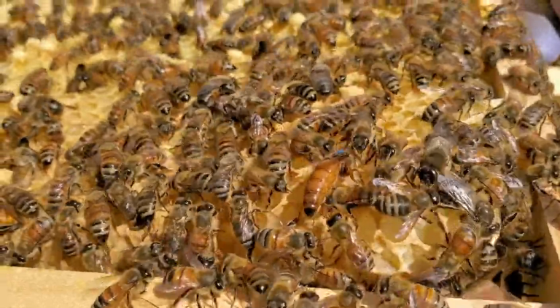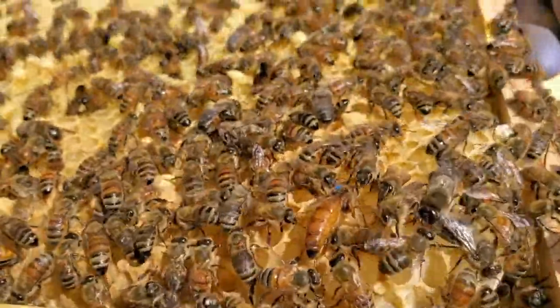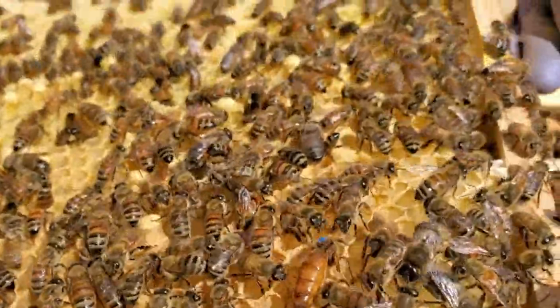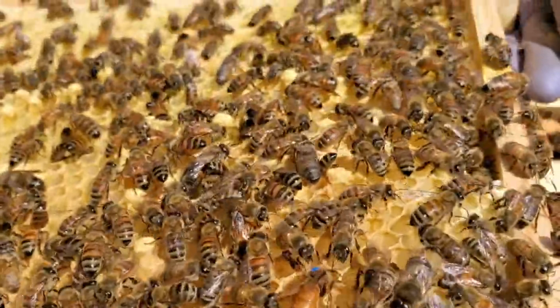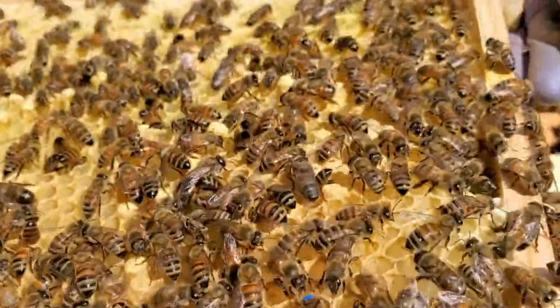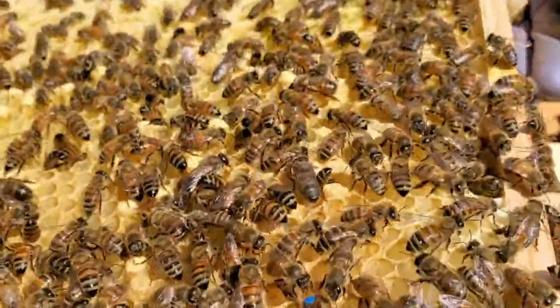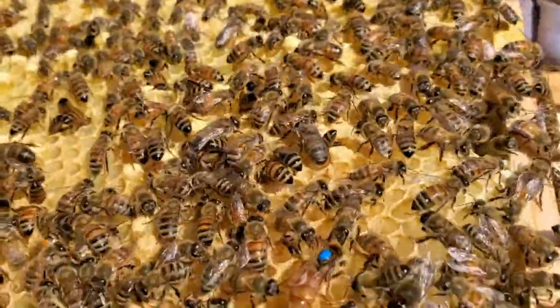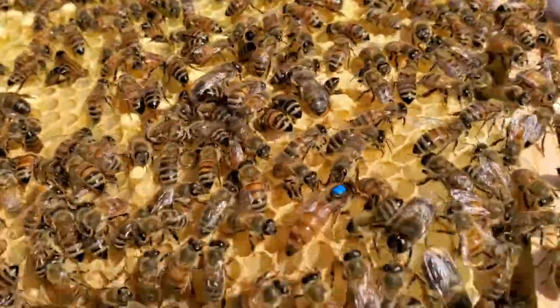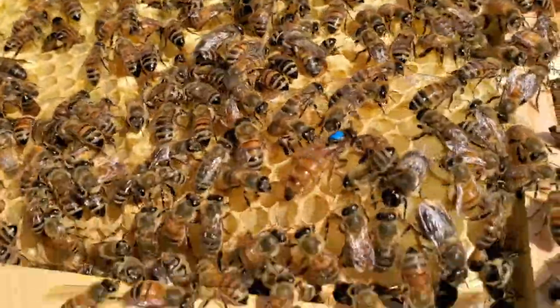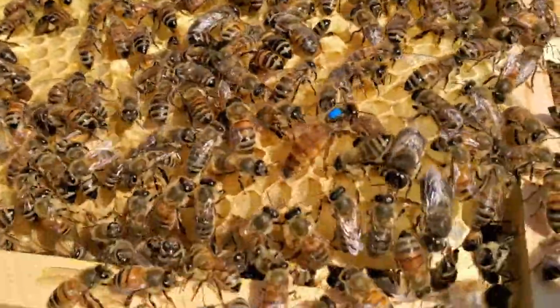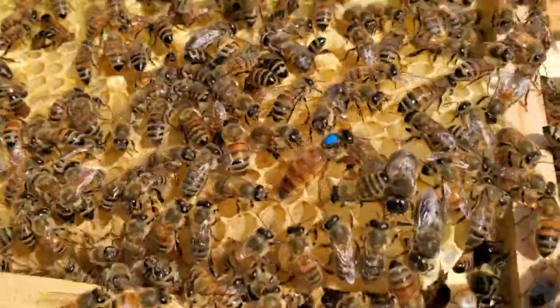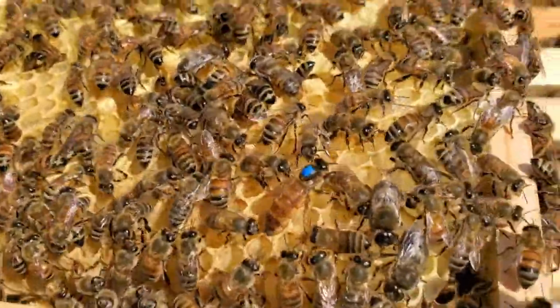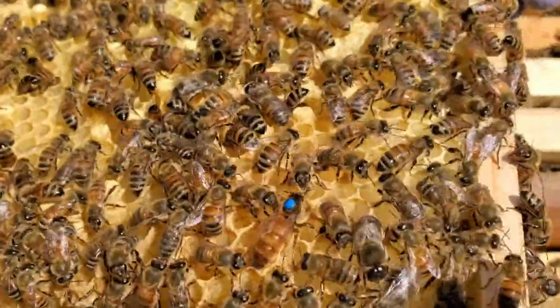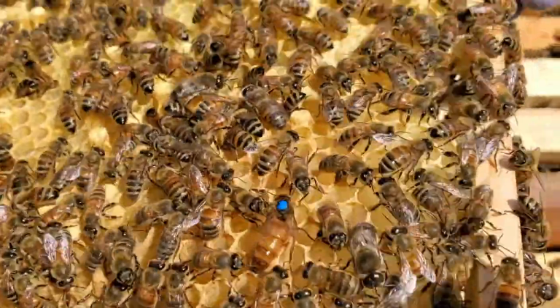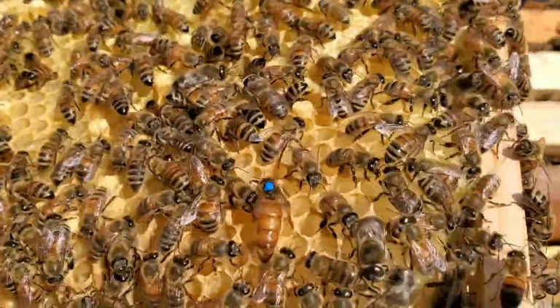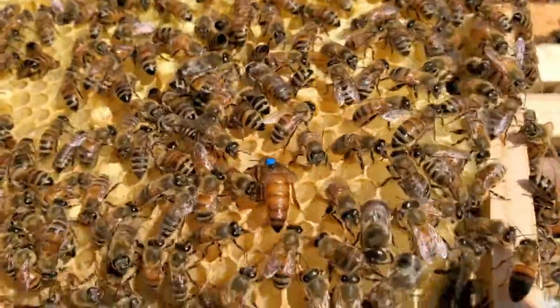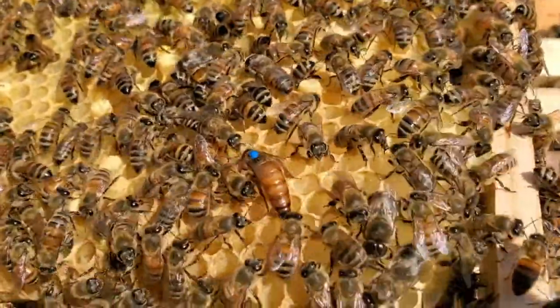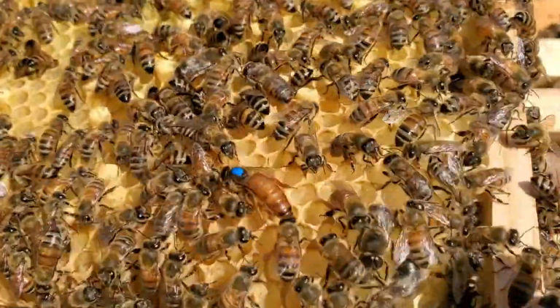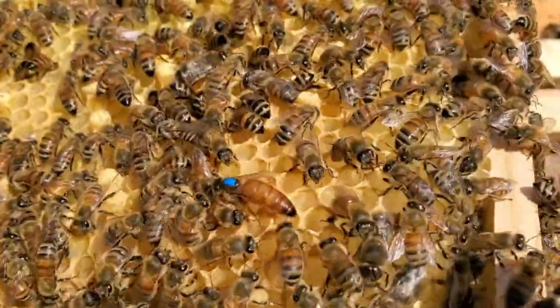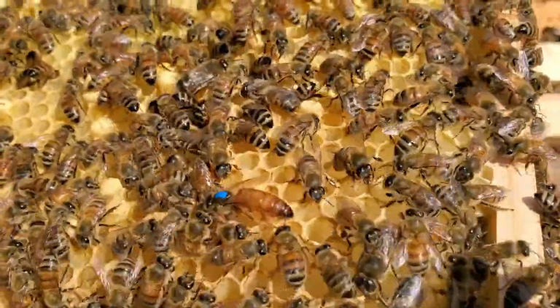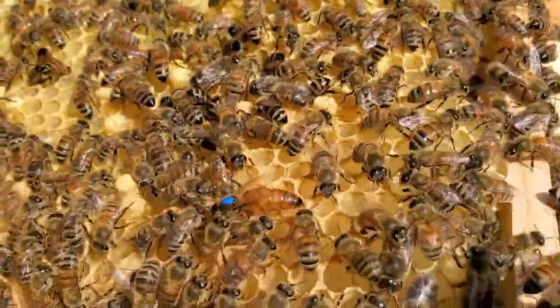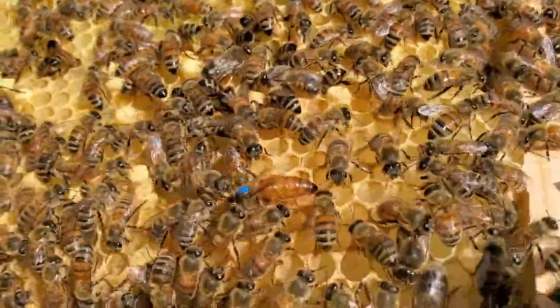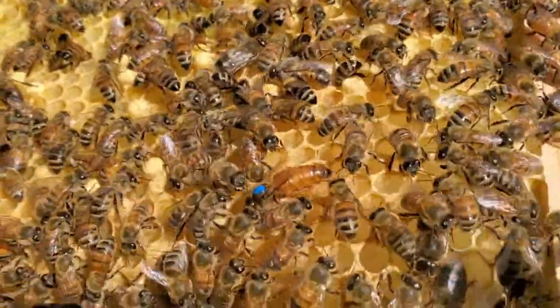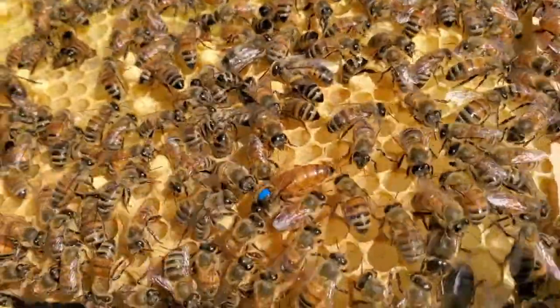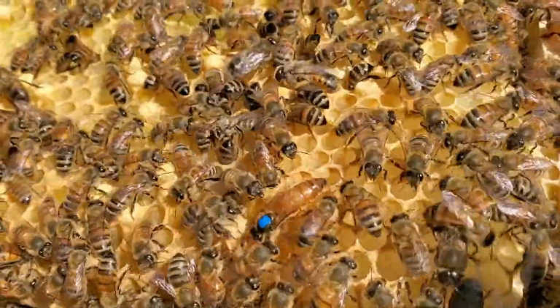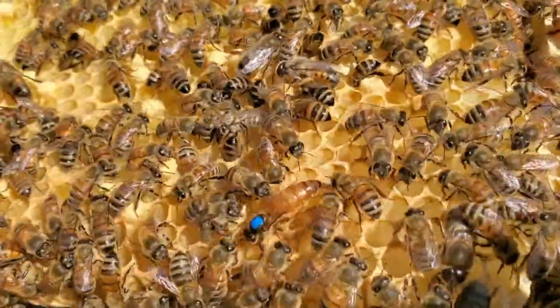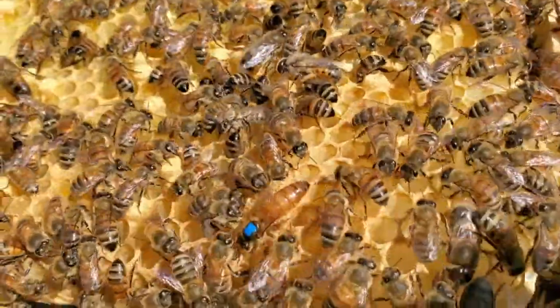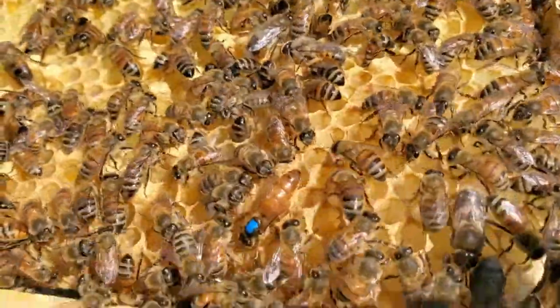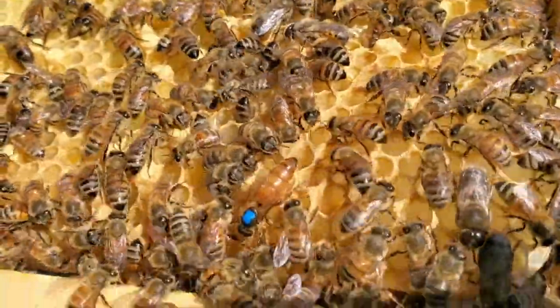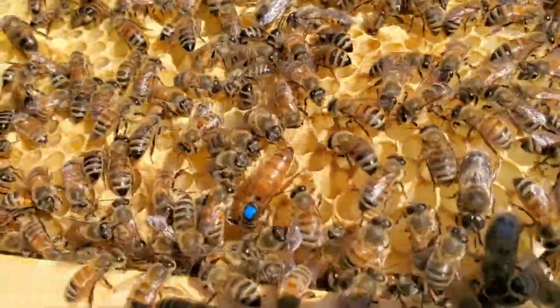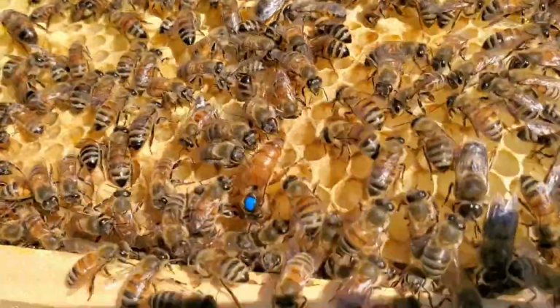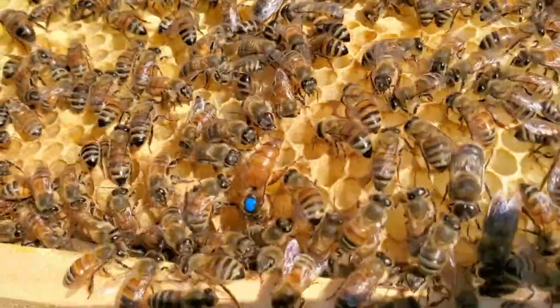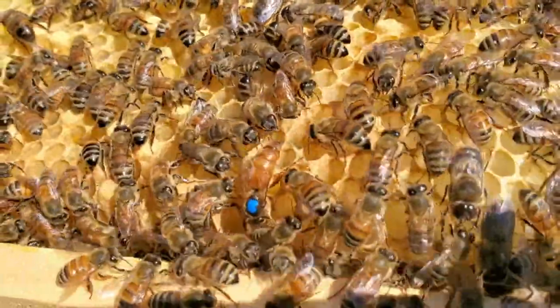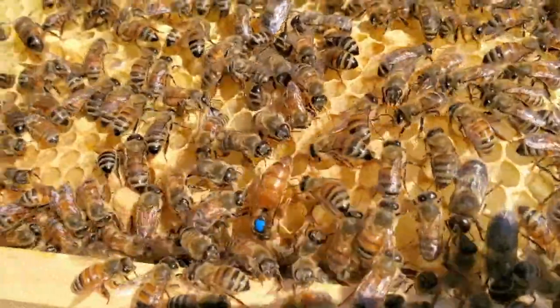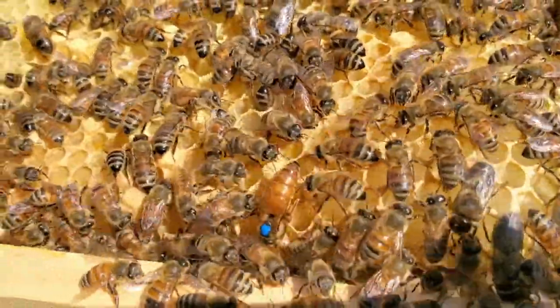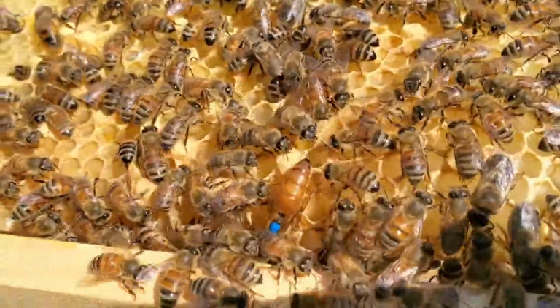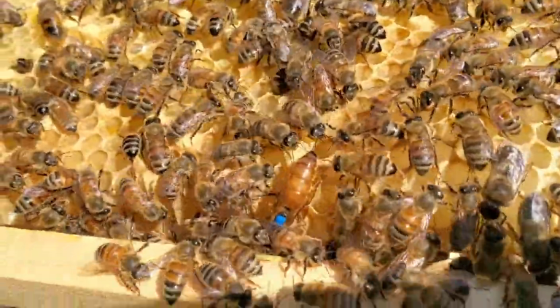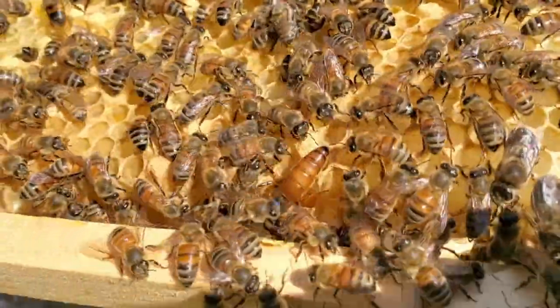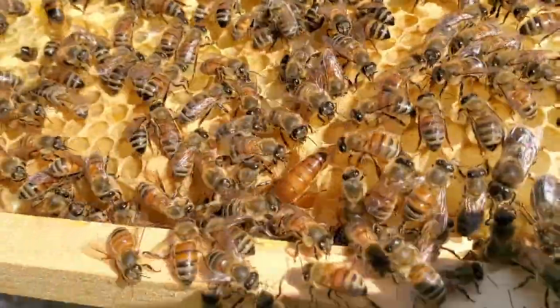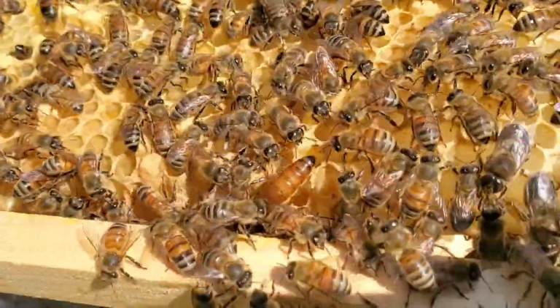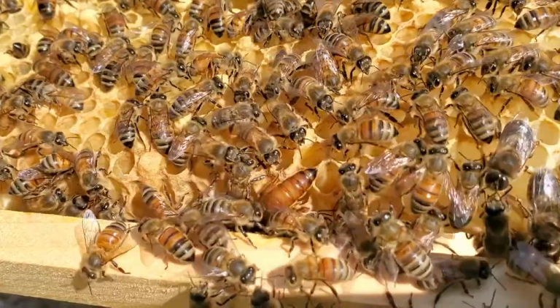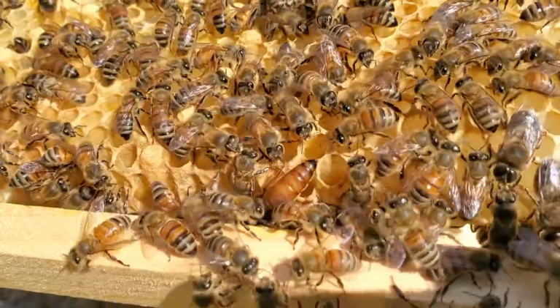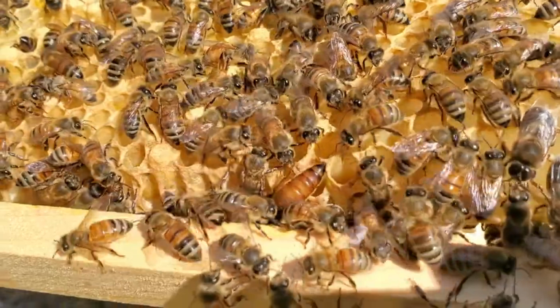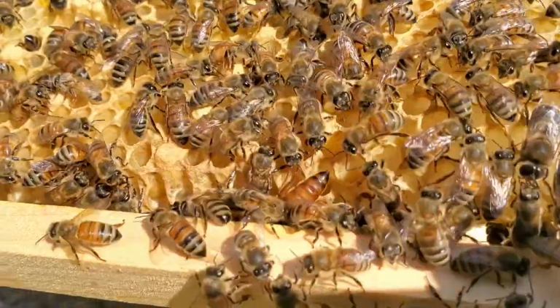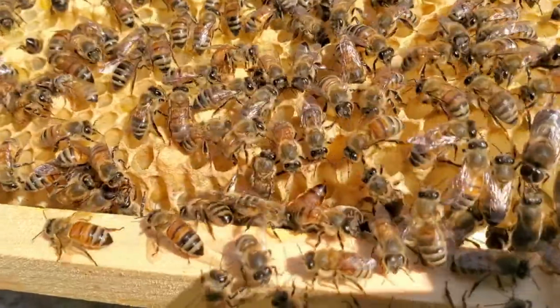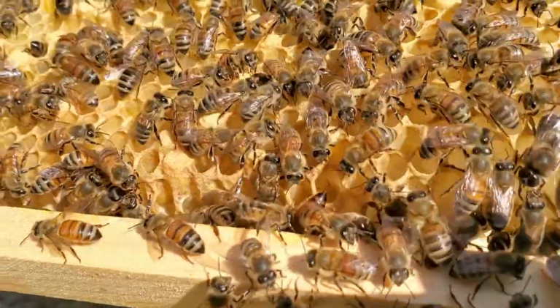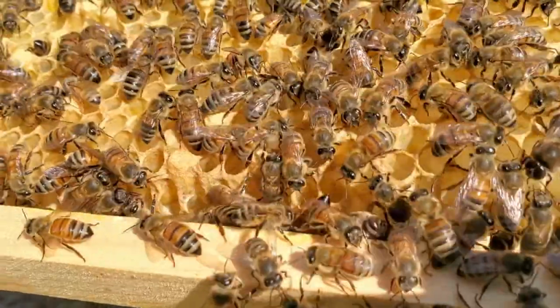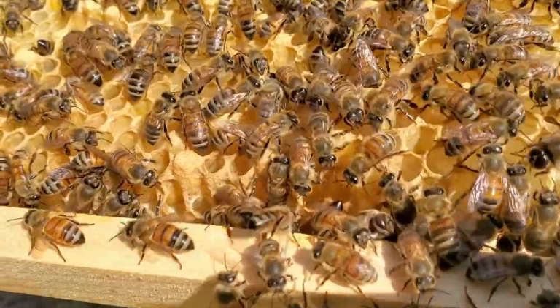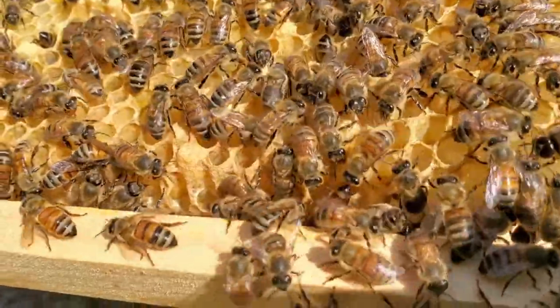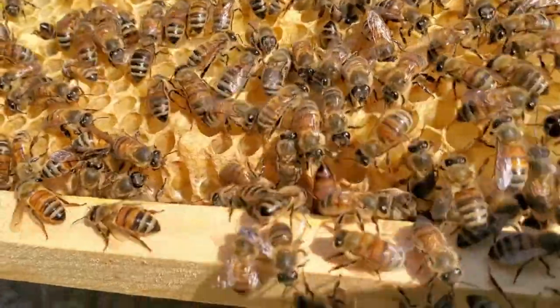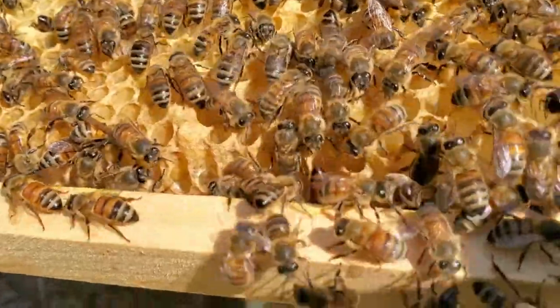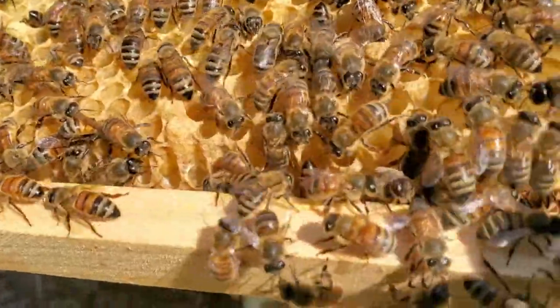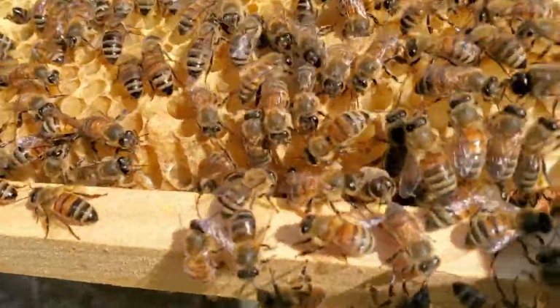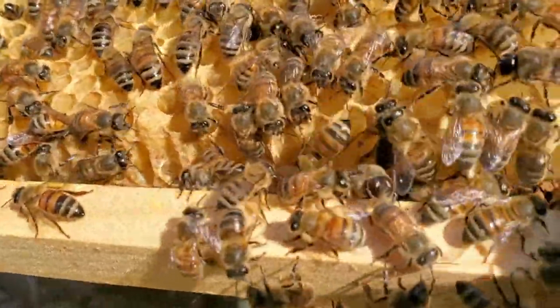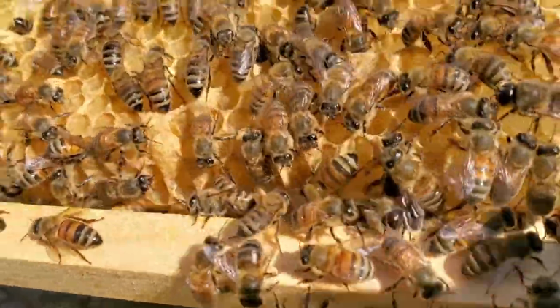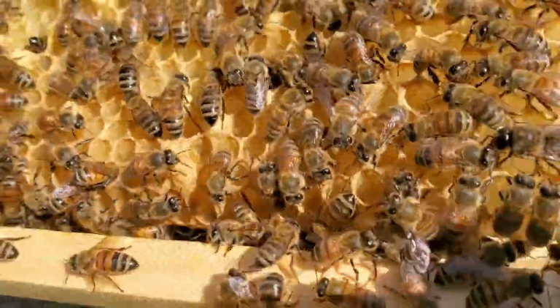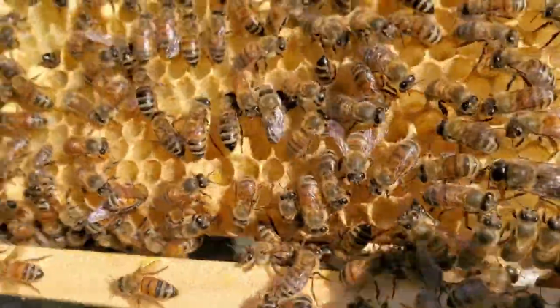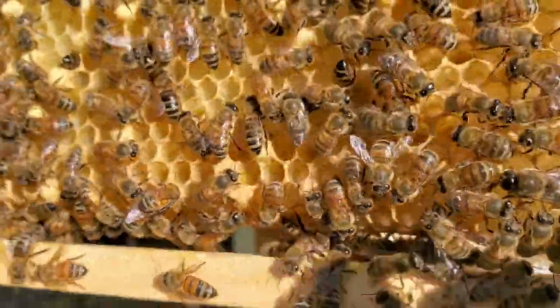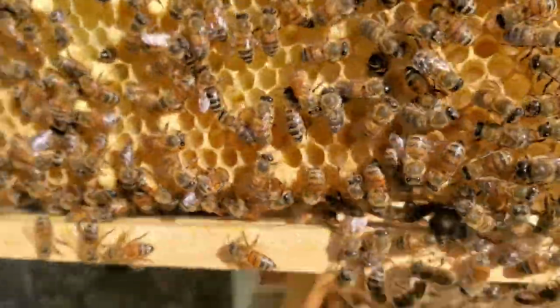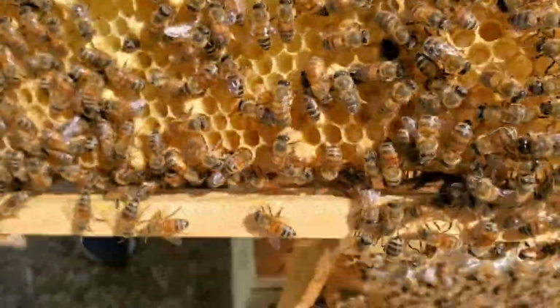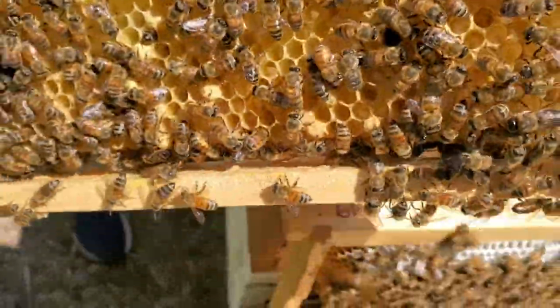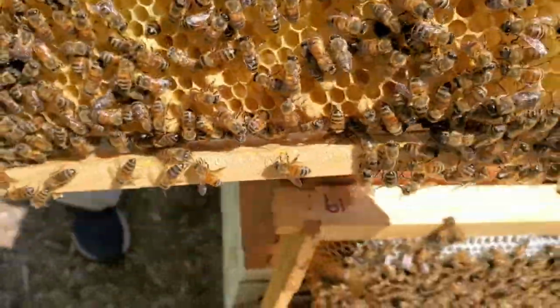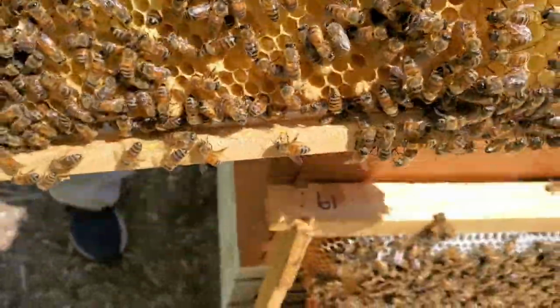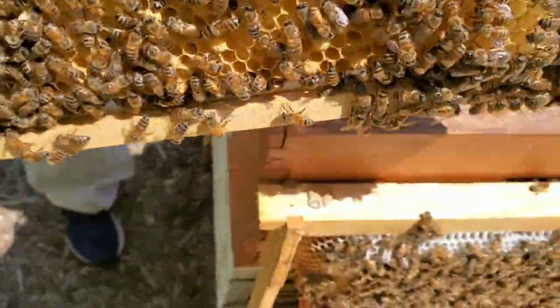Here you can see the queen moving around, and you can see that blue dot on her so it's easier to spot her.